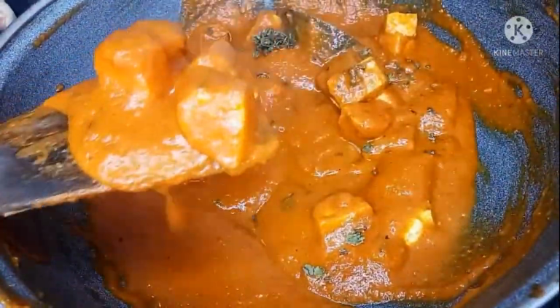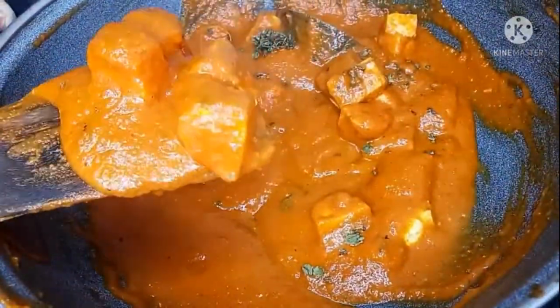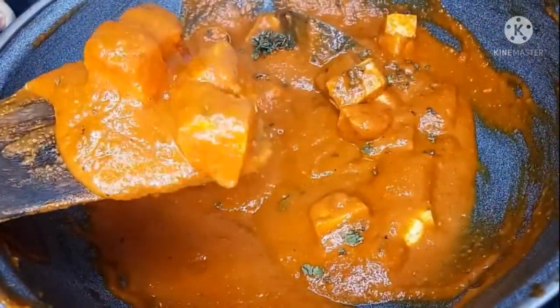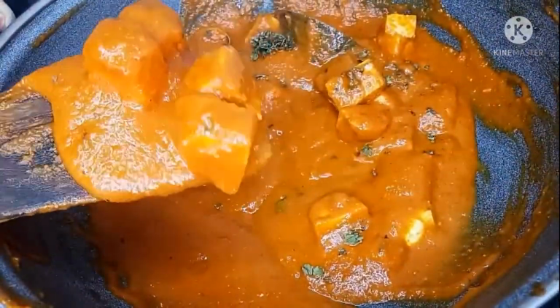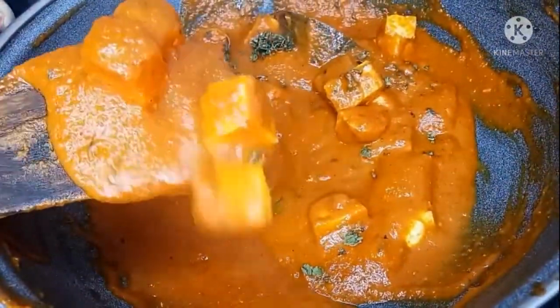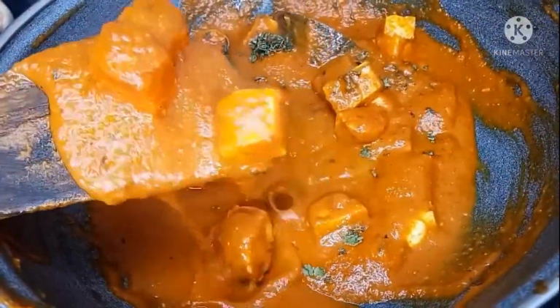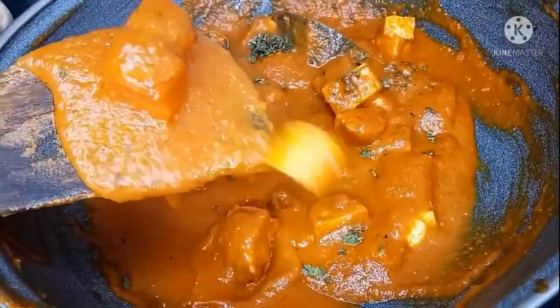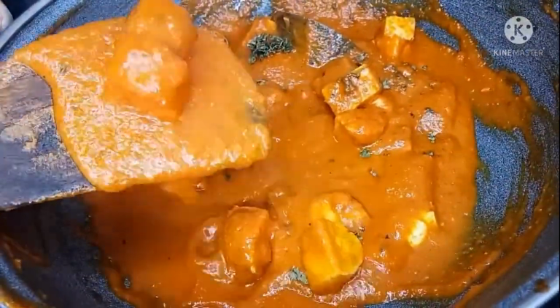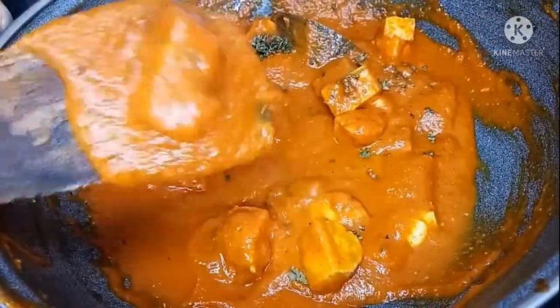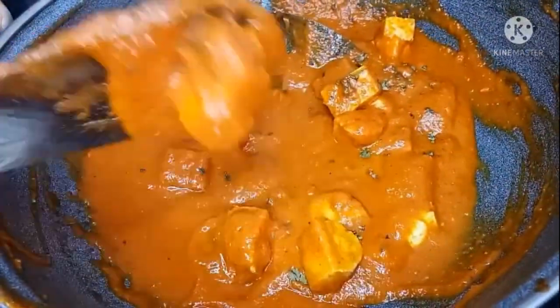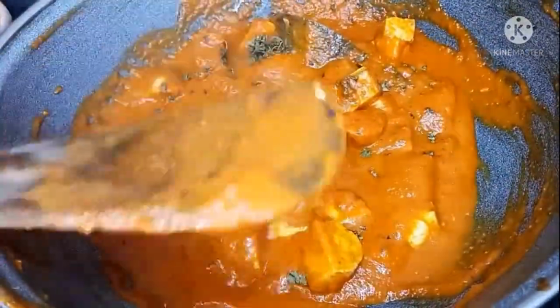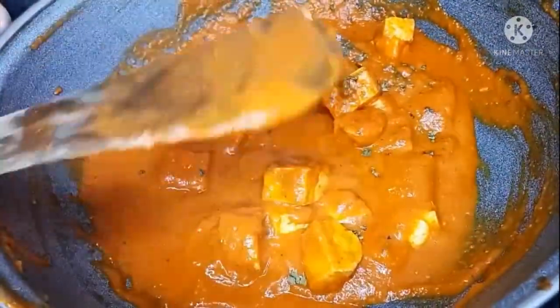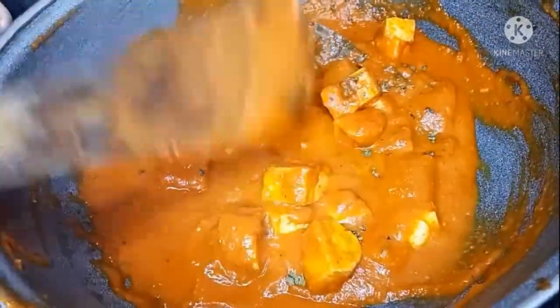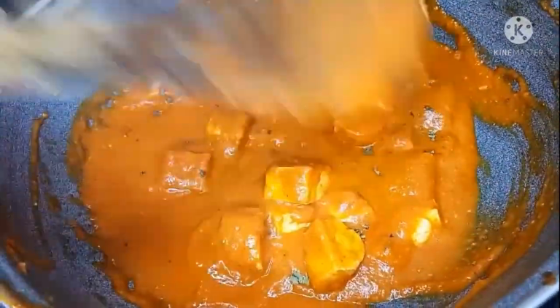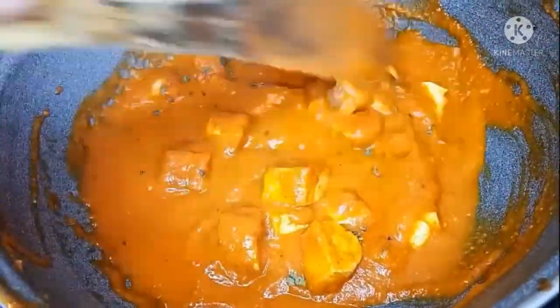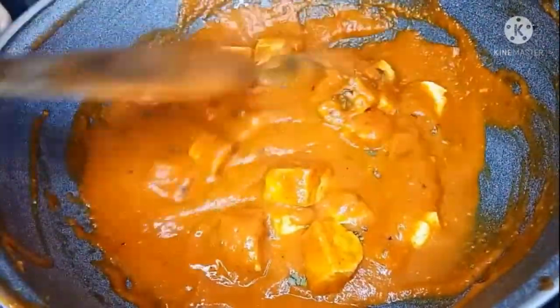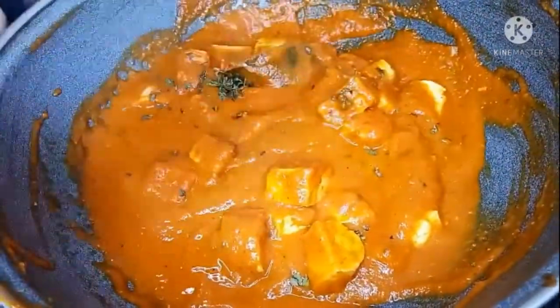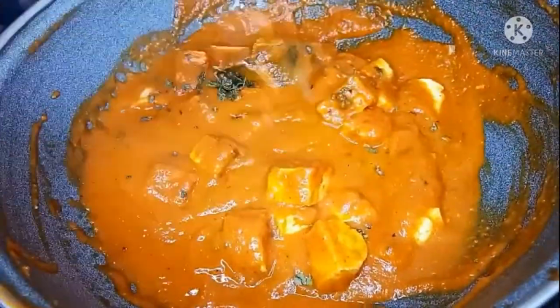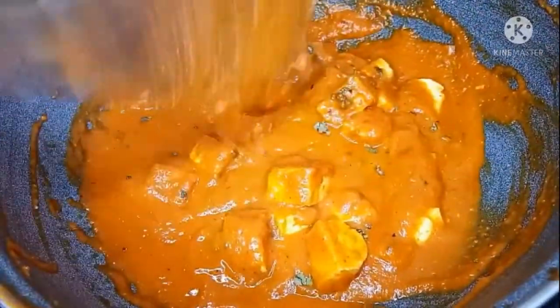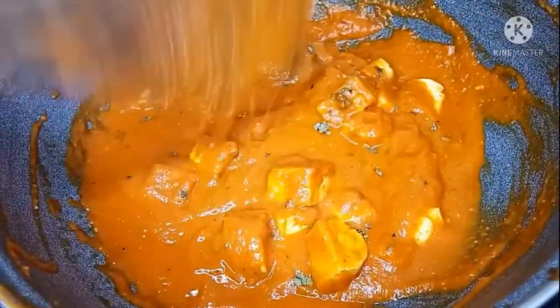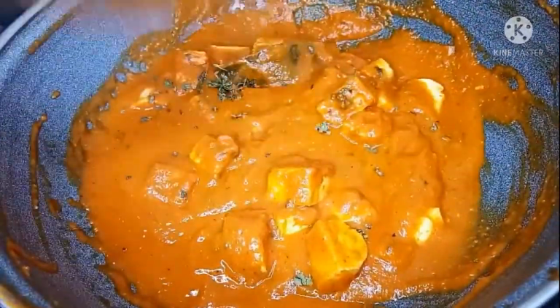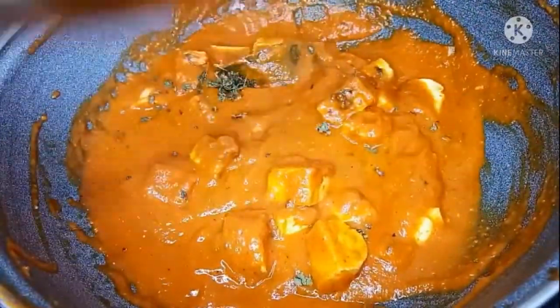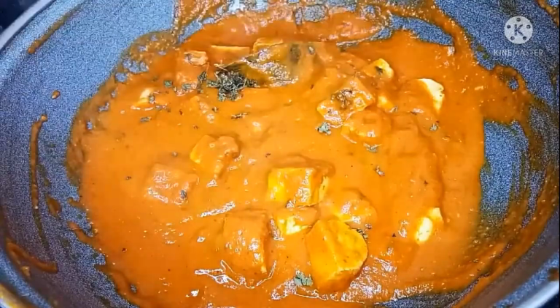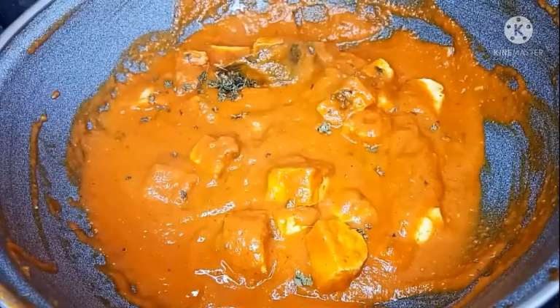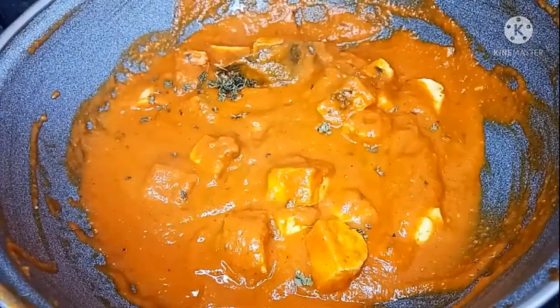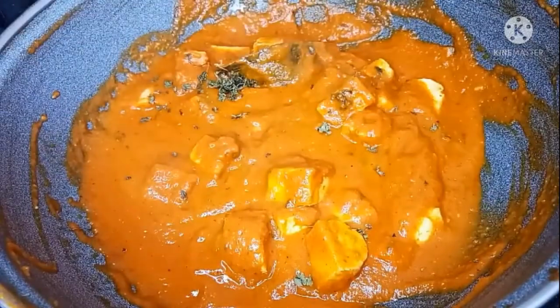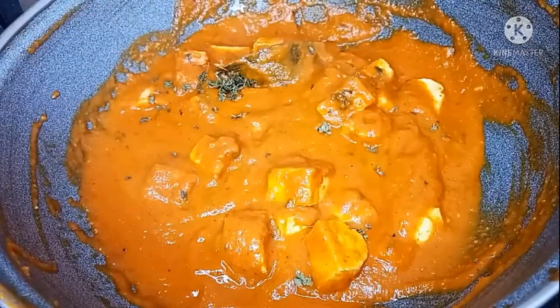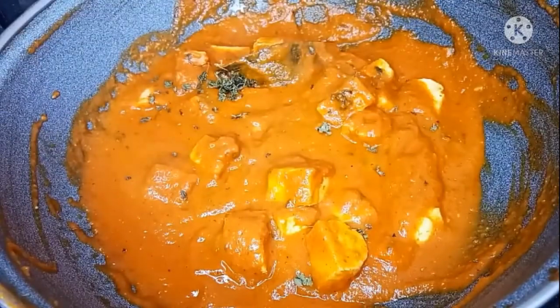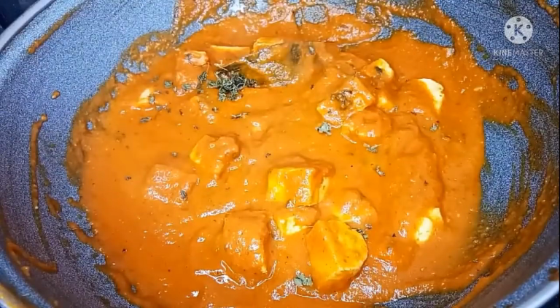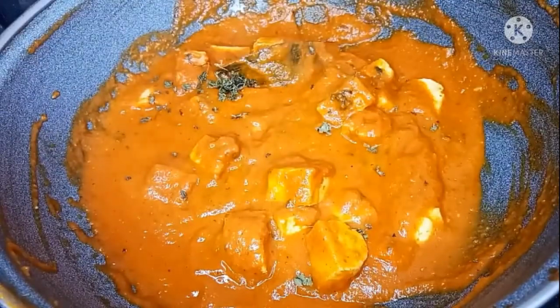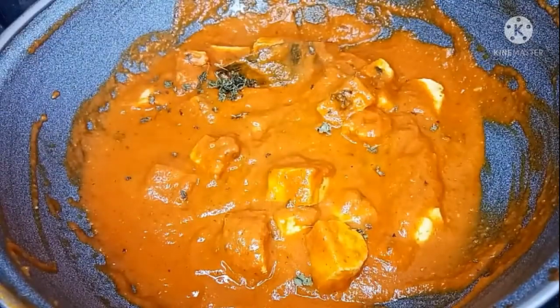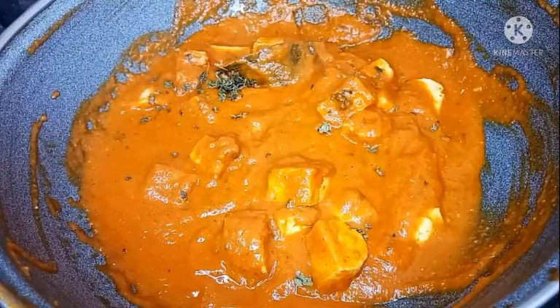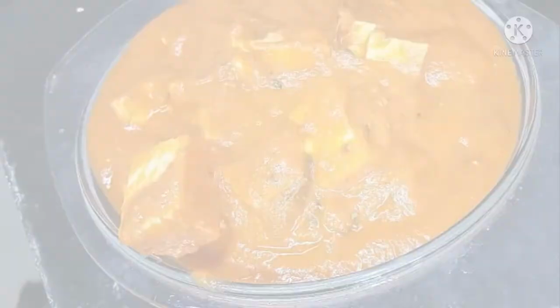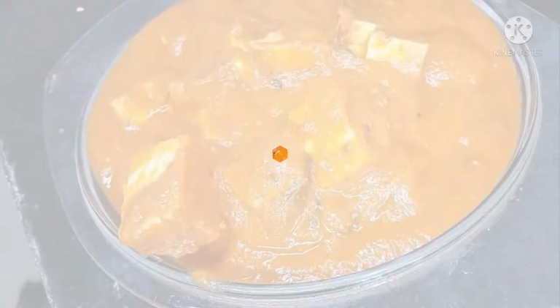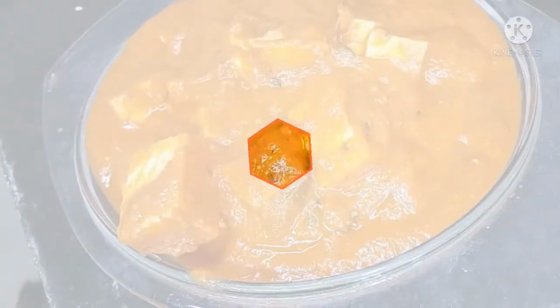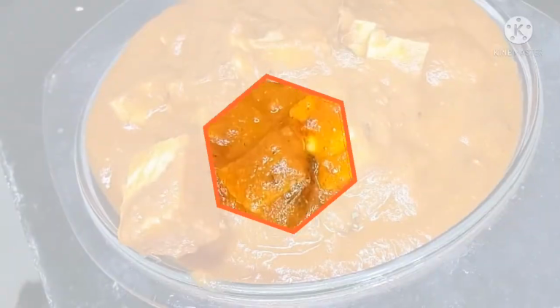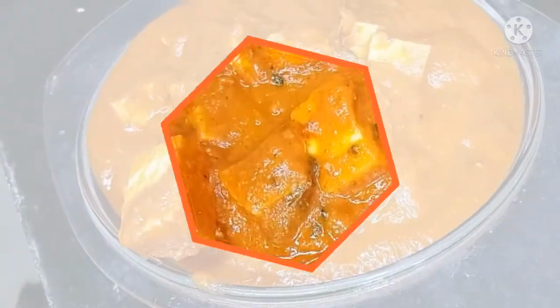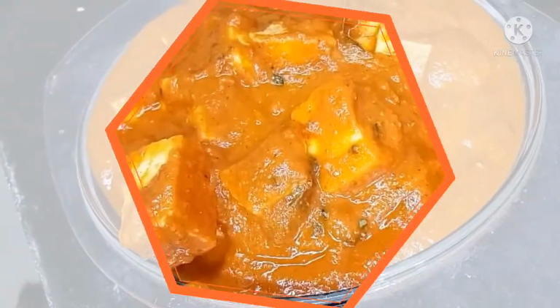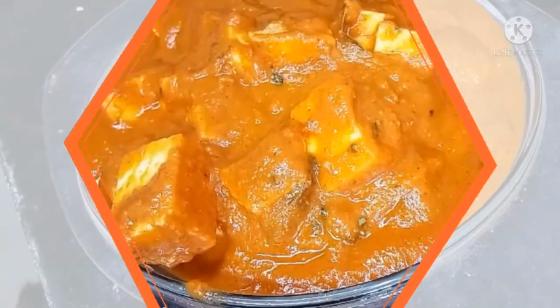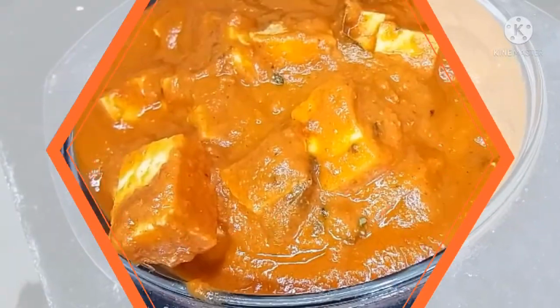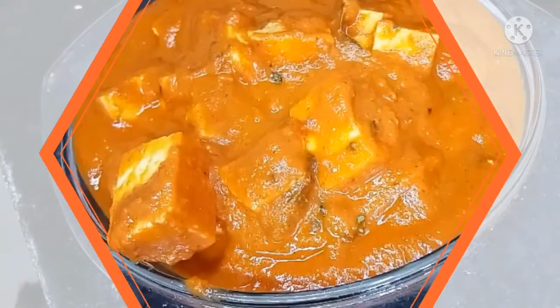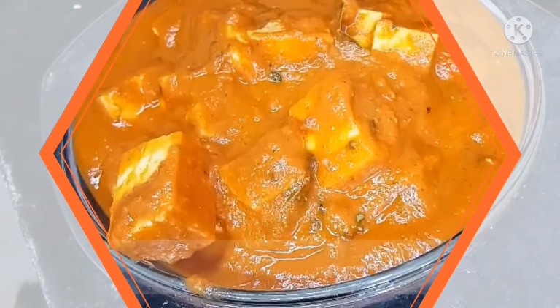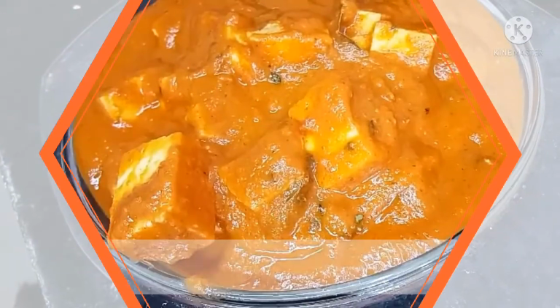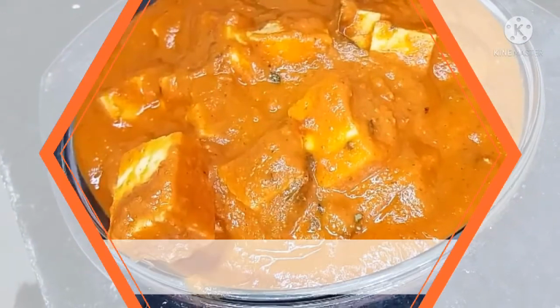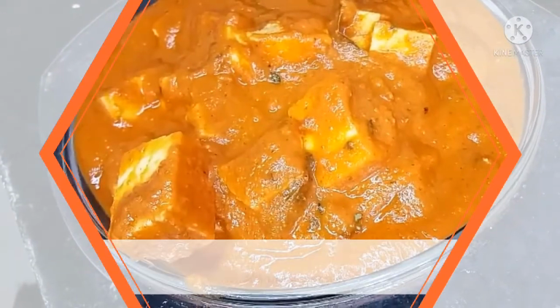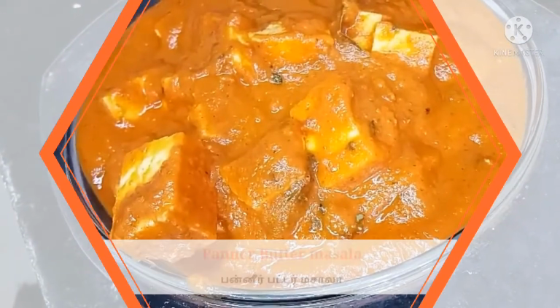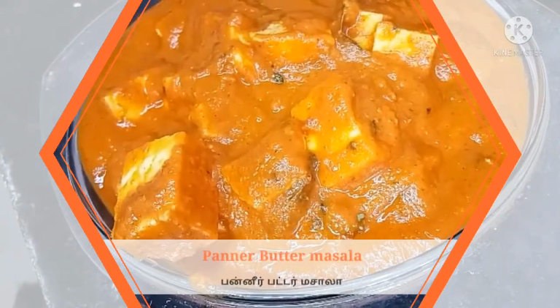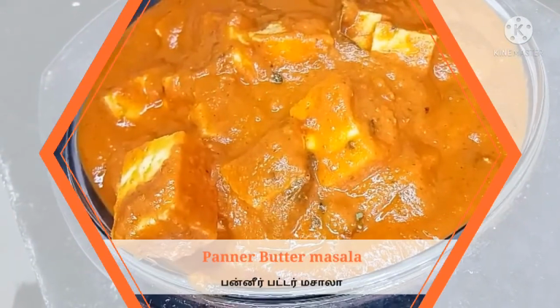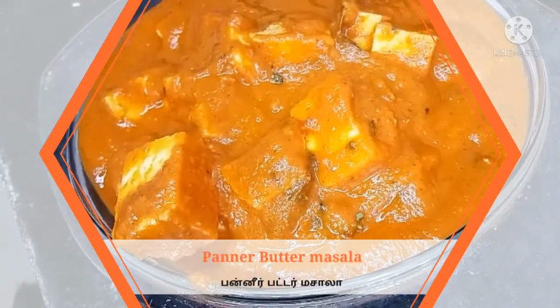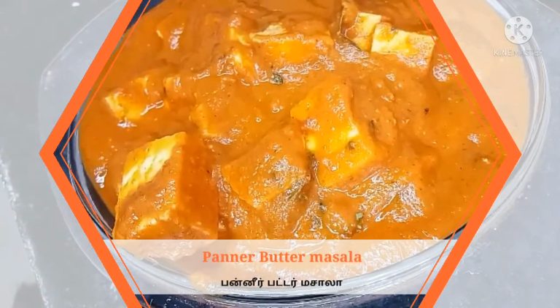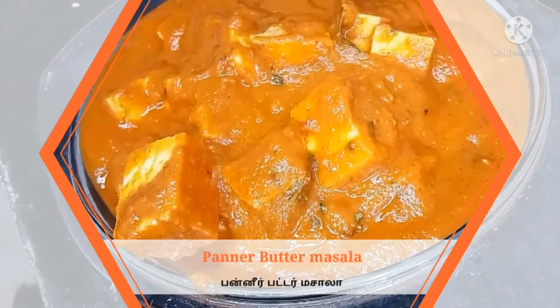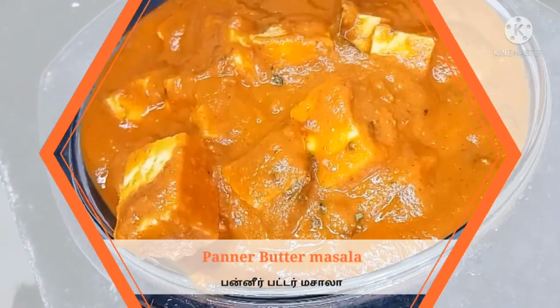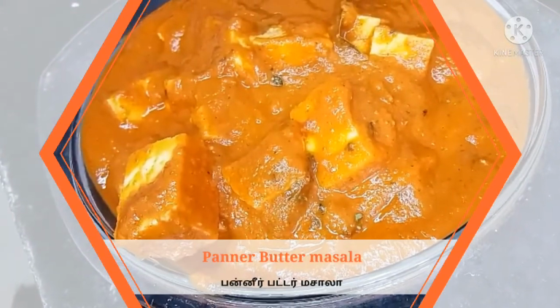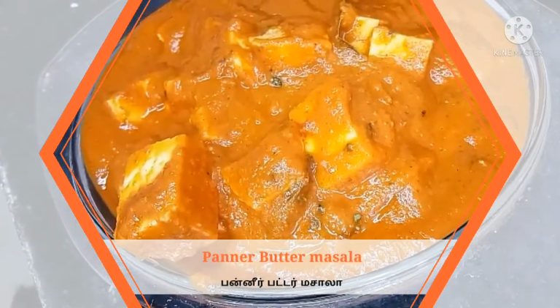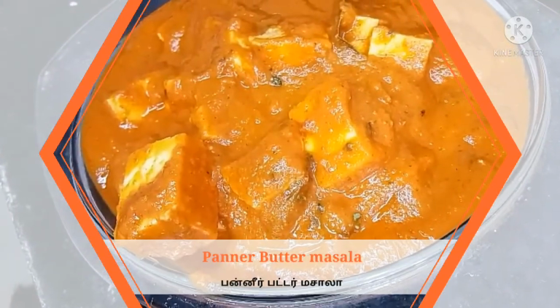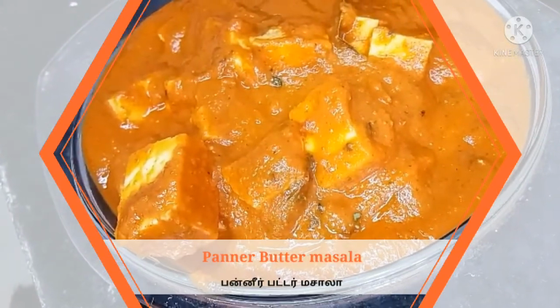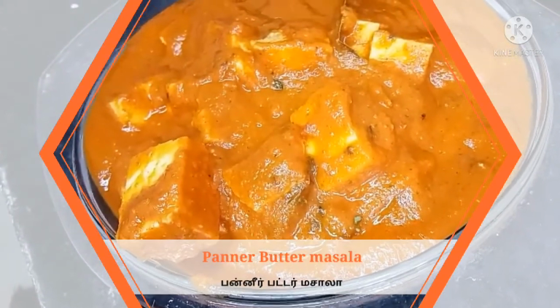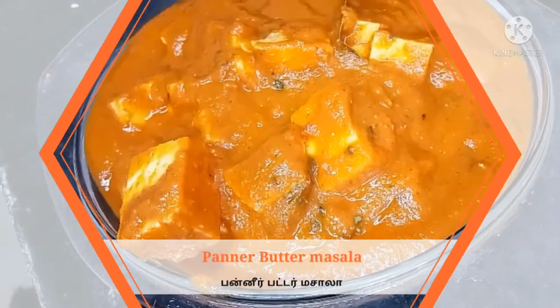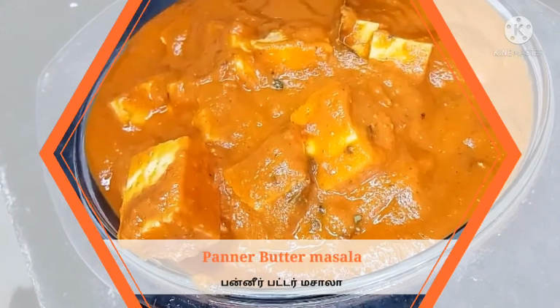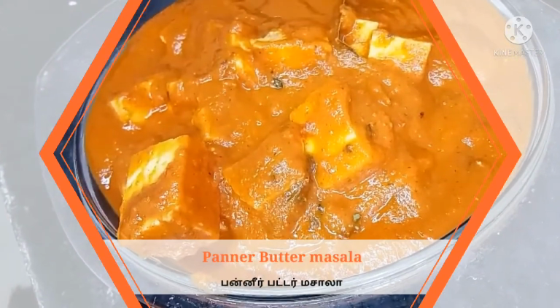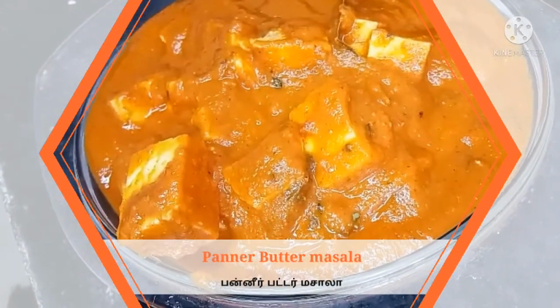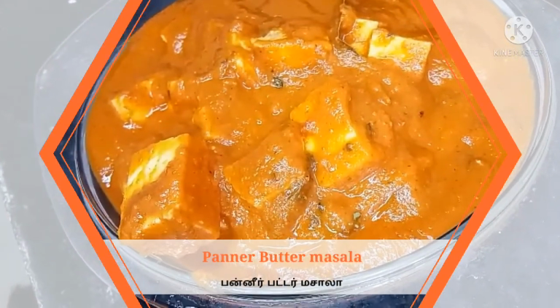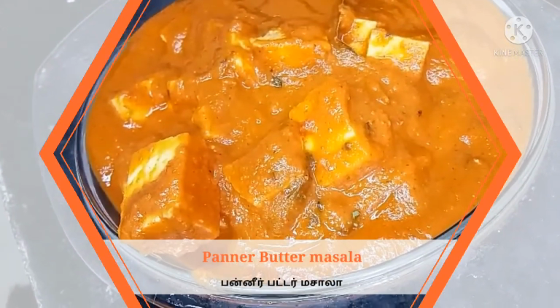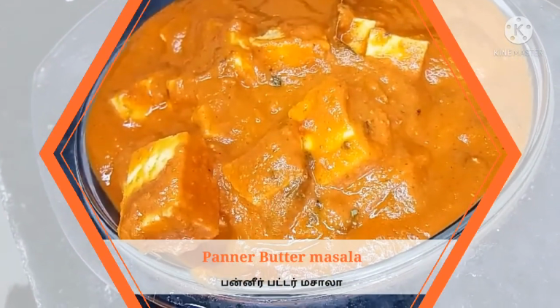The smell is super — it will have a nice taste. That is our Paneer Butter Masala.